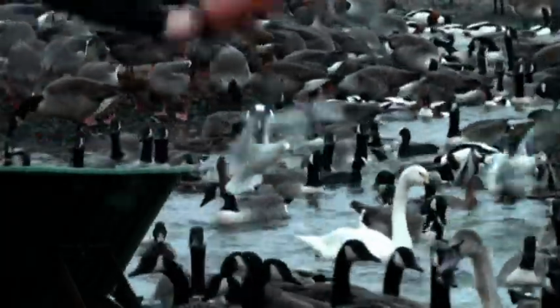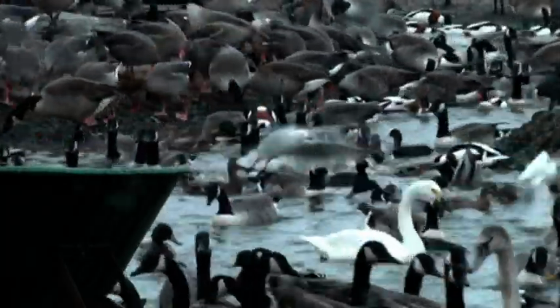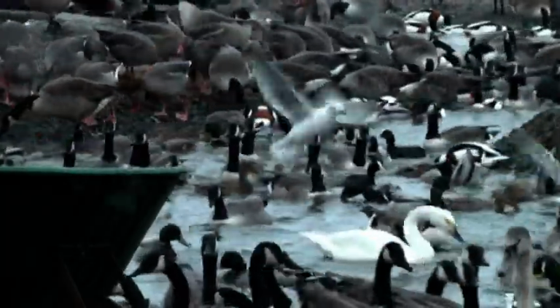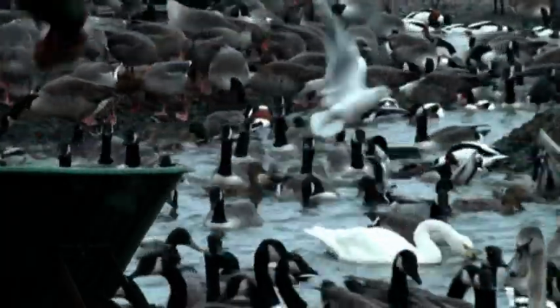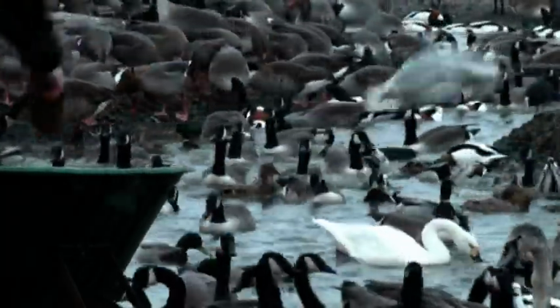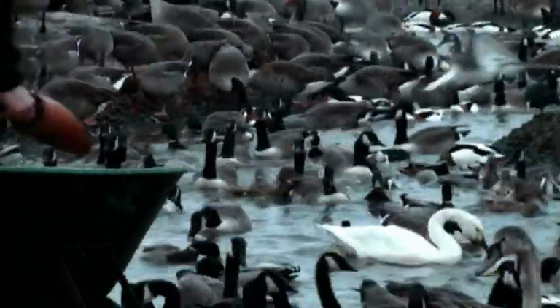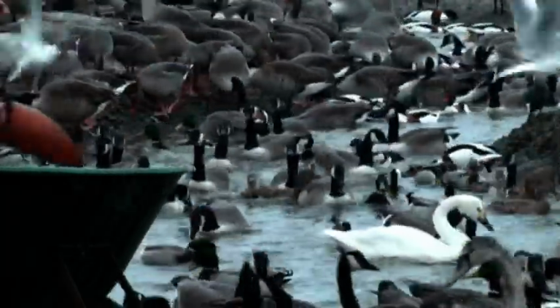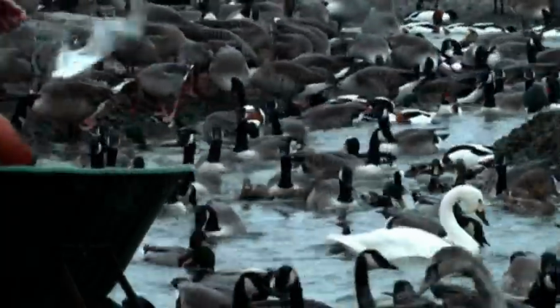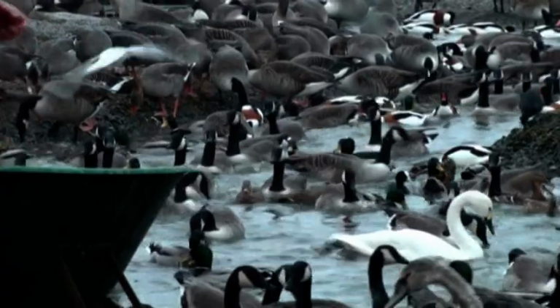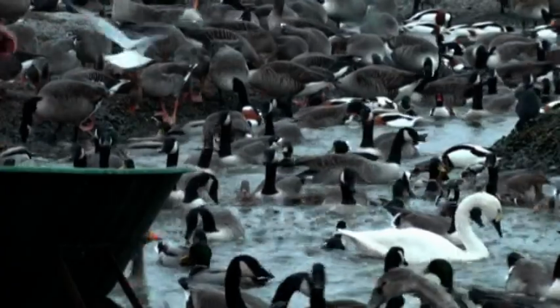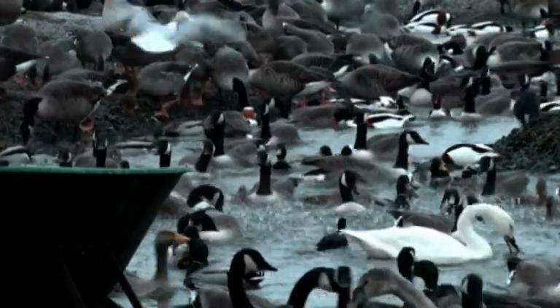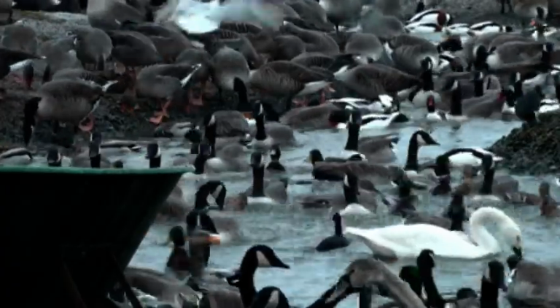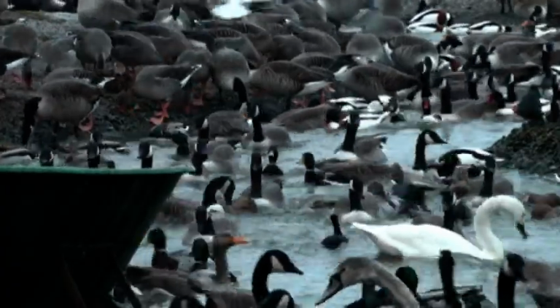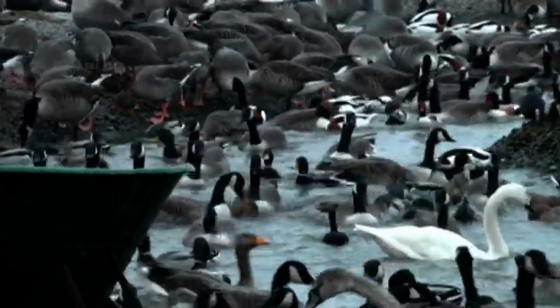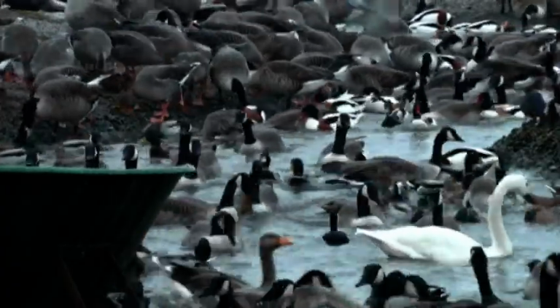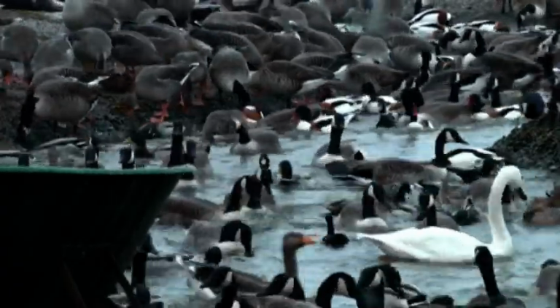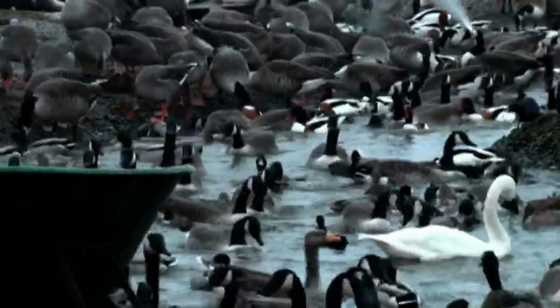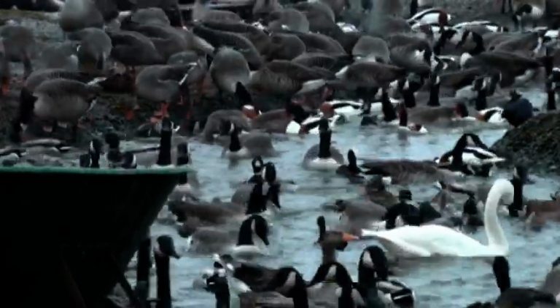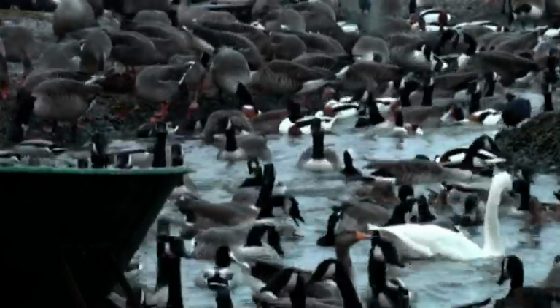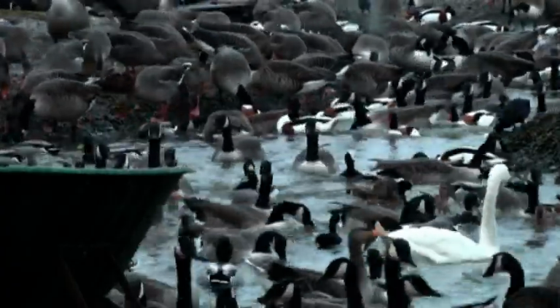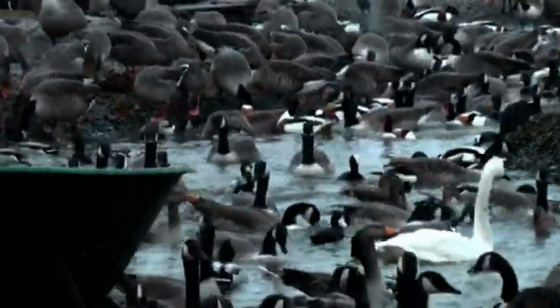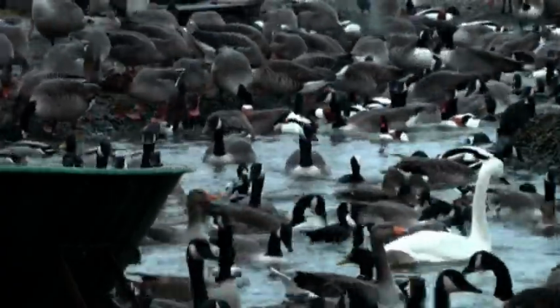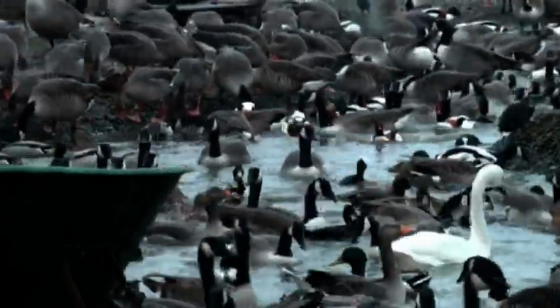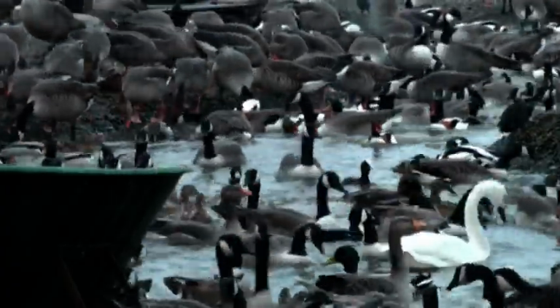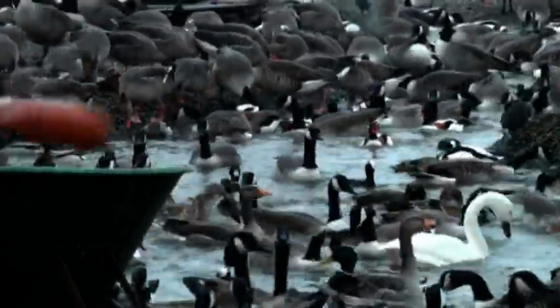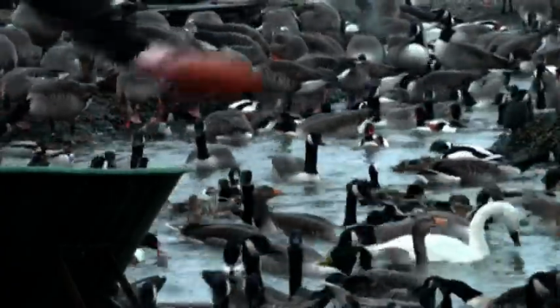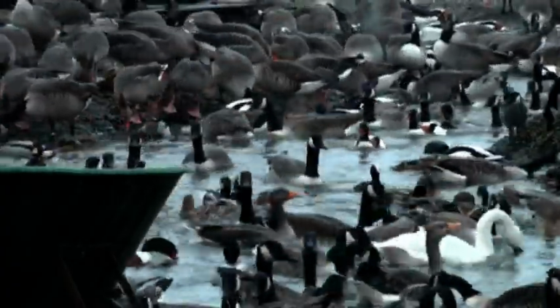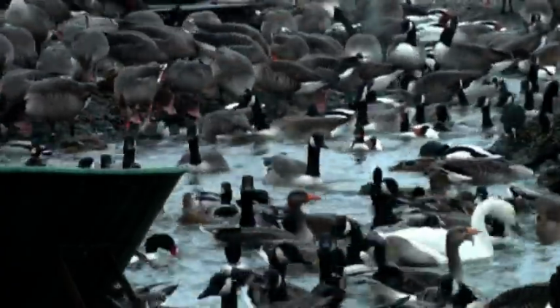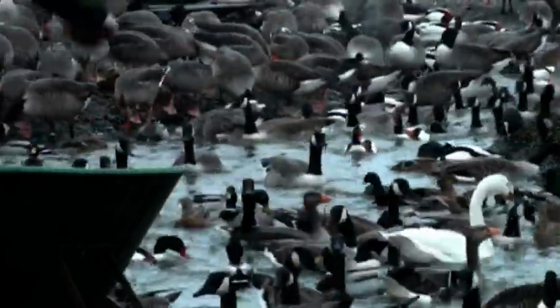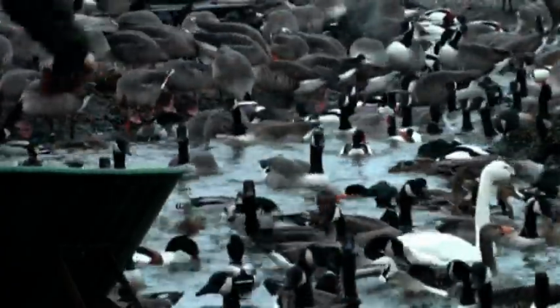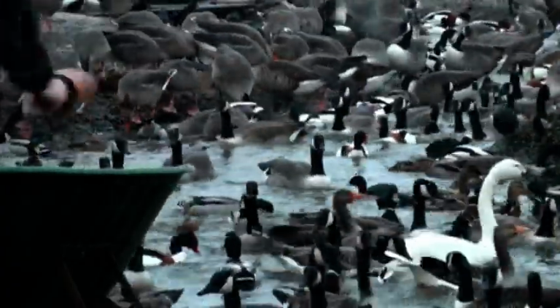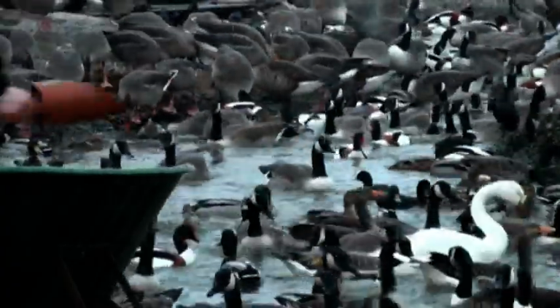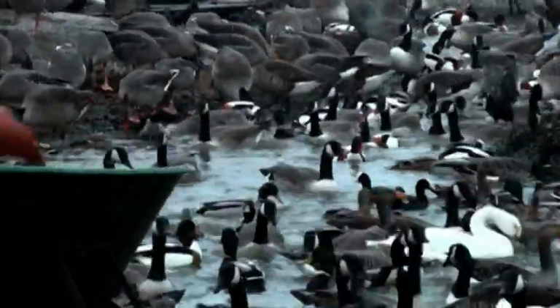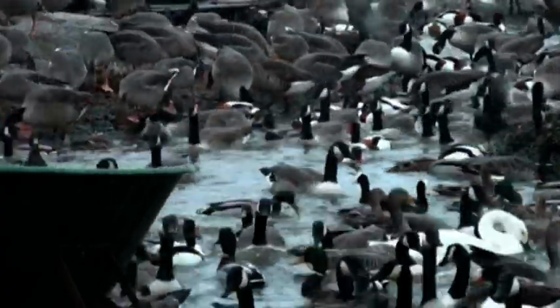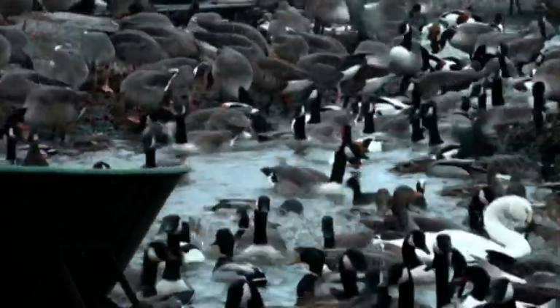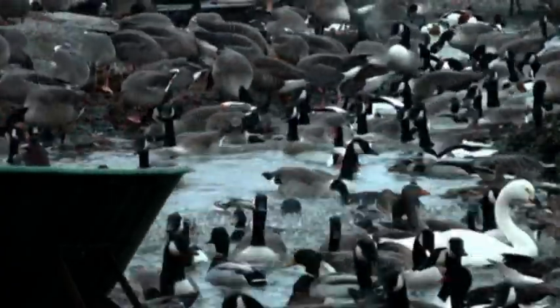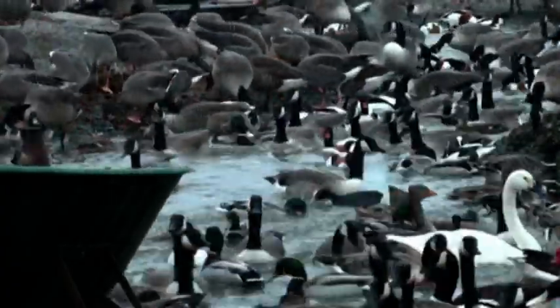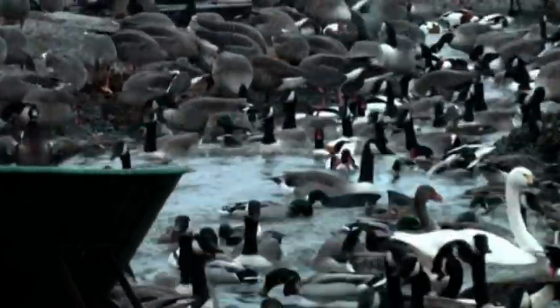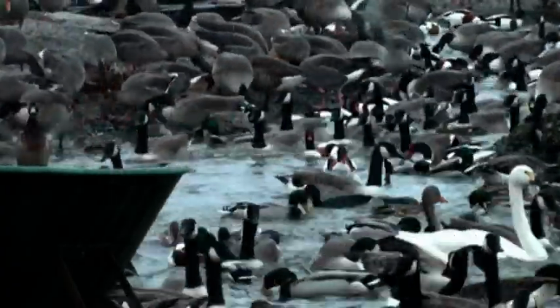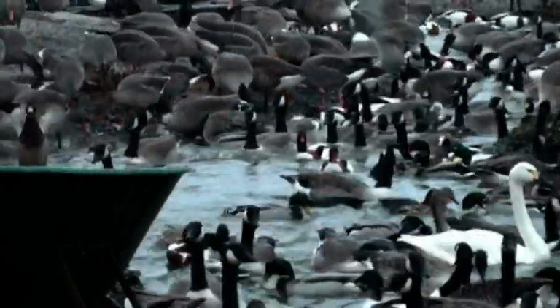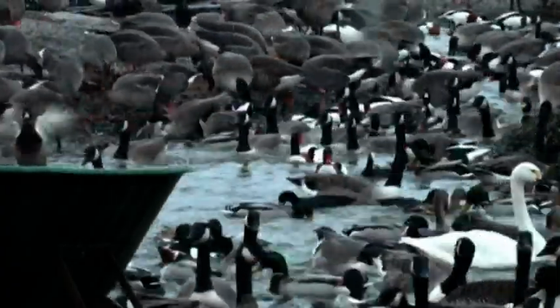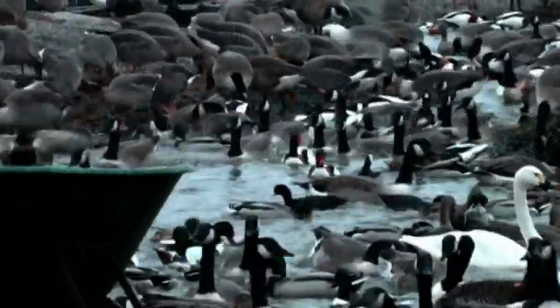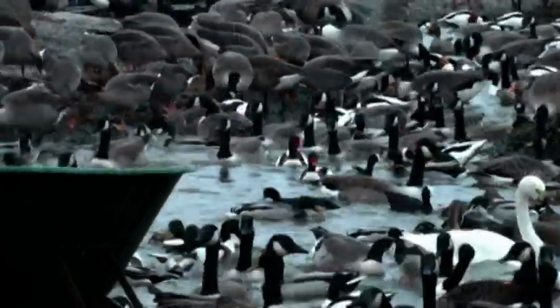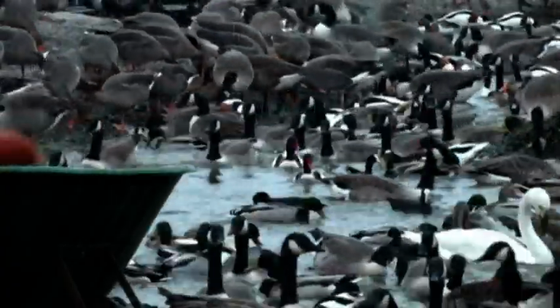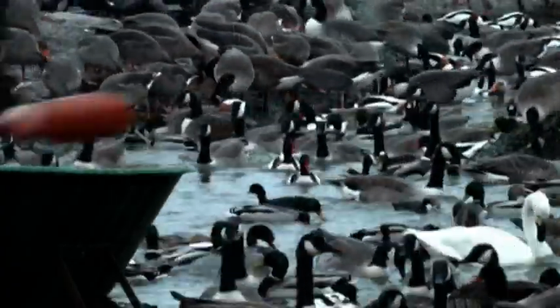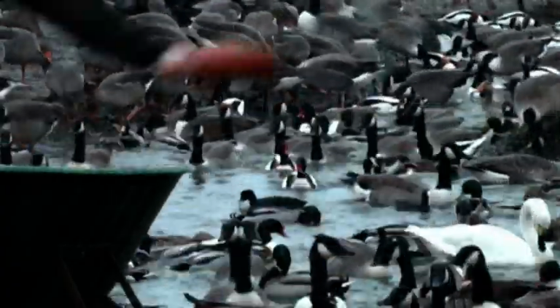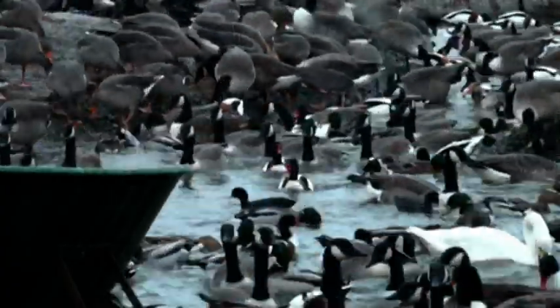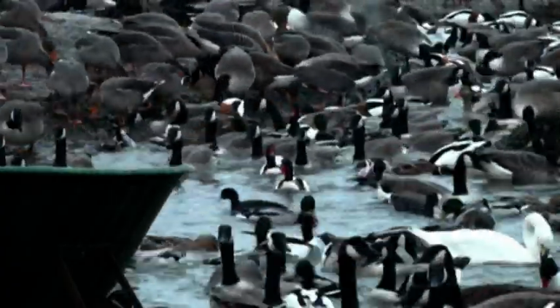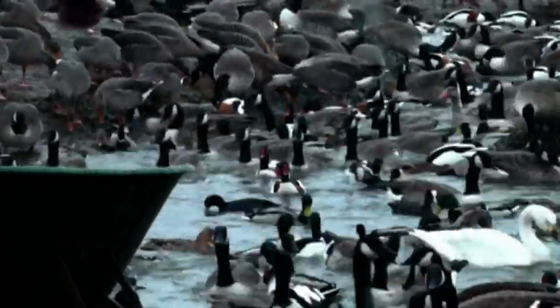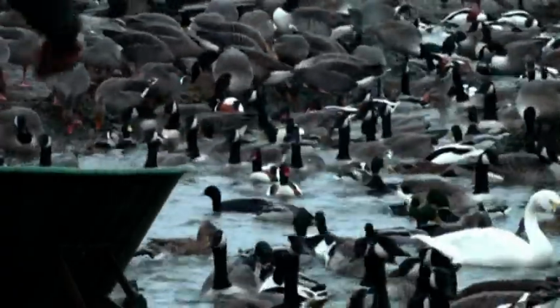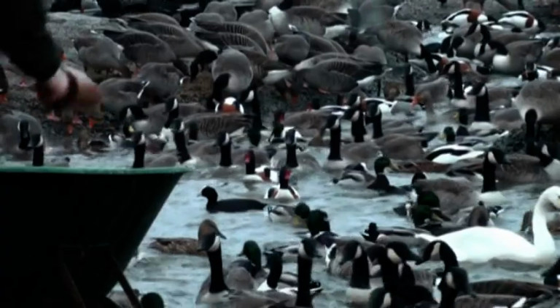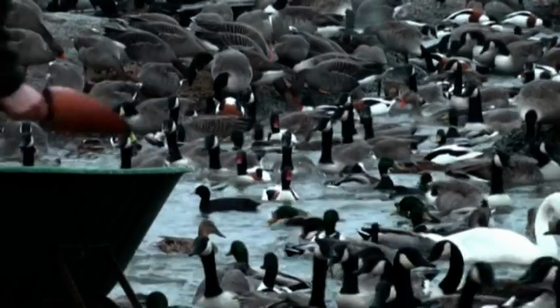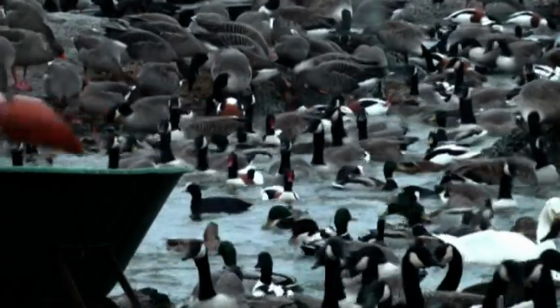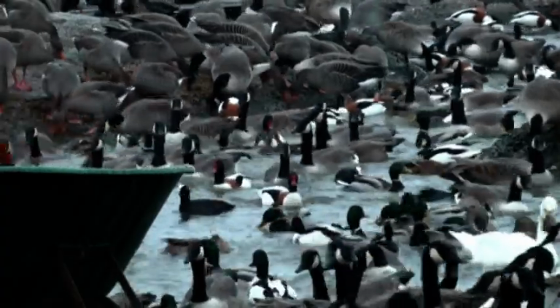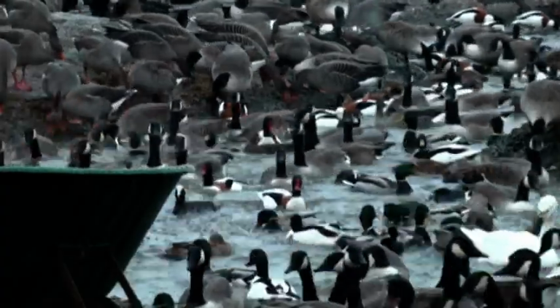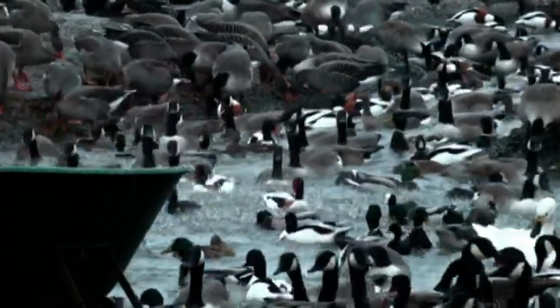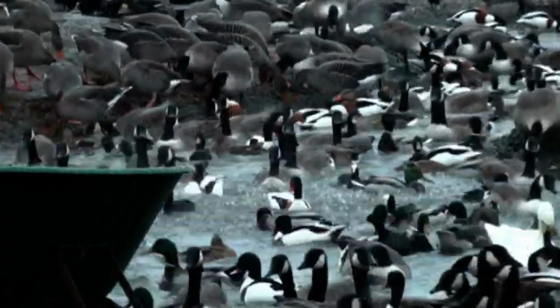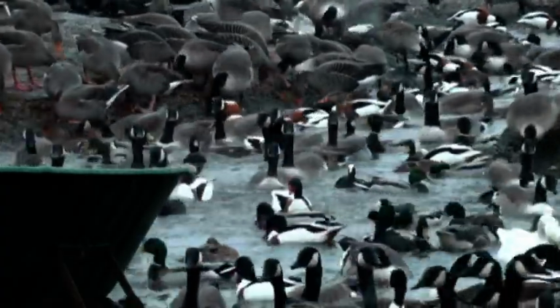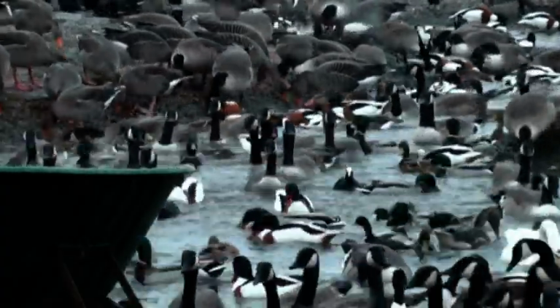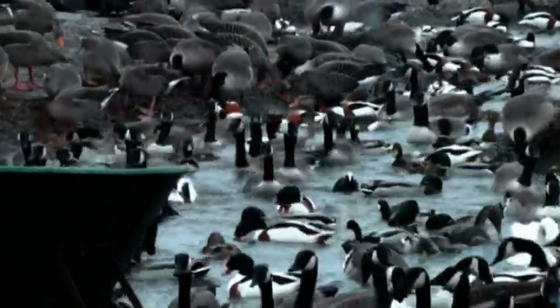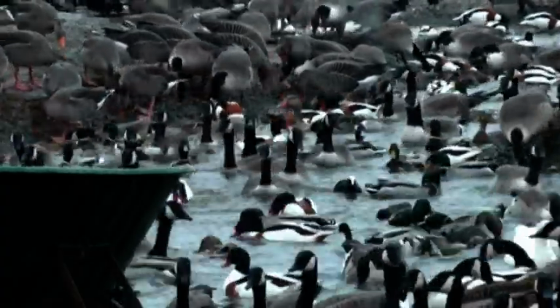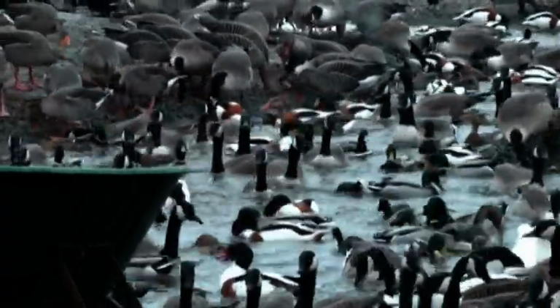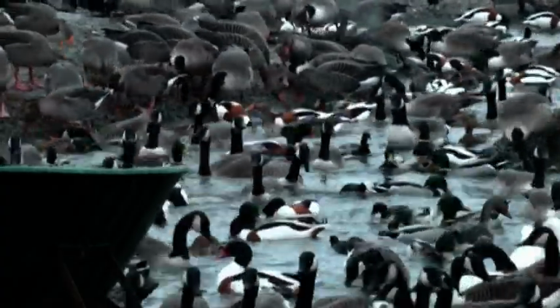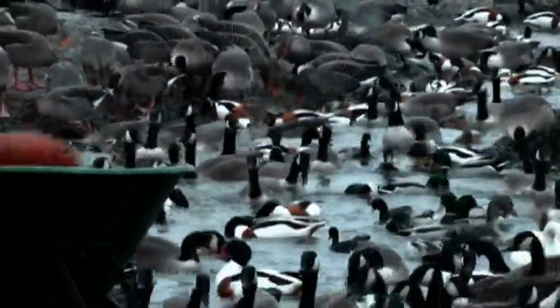Now as more and more Bewick's swans come into the bay, do have a look at the bill patterns — you should see that every single one is just slightly different.